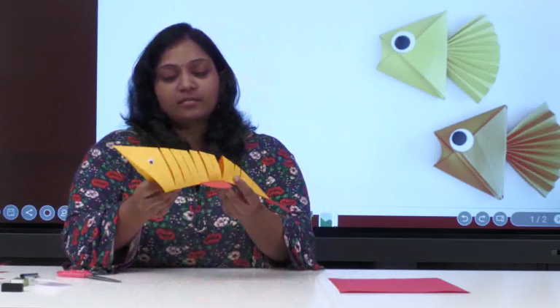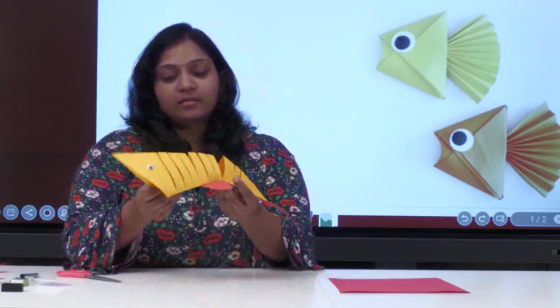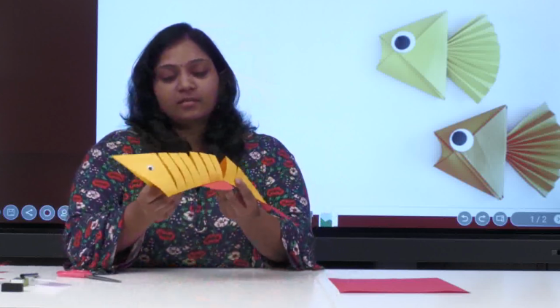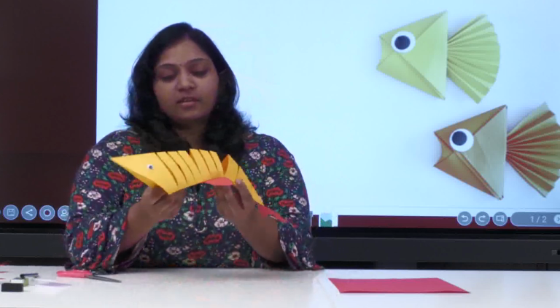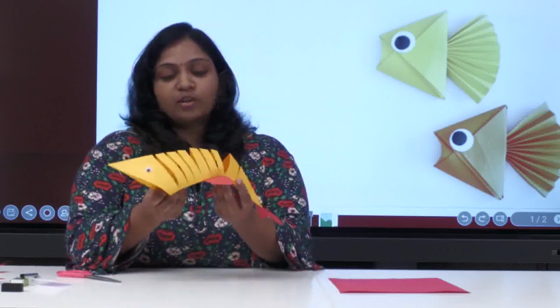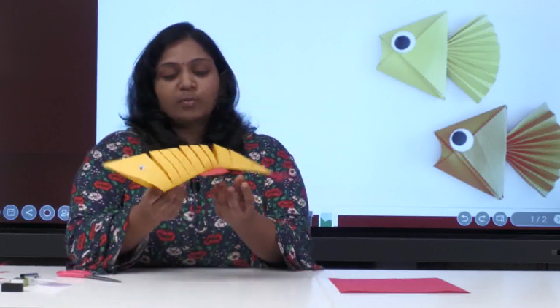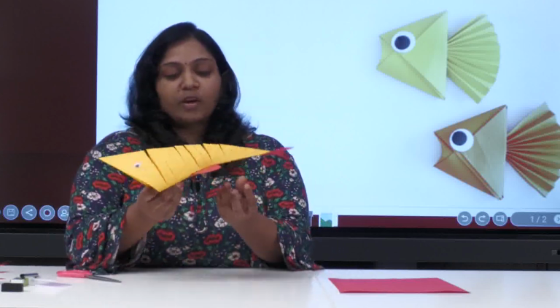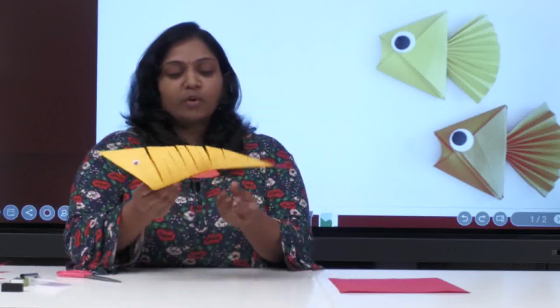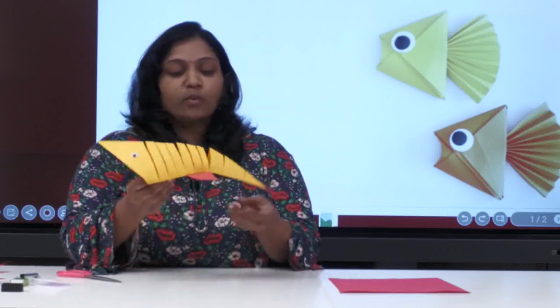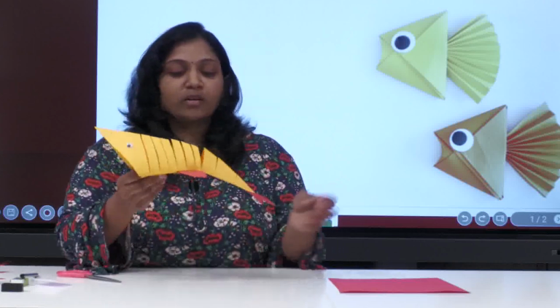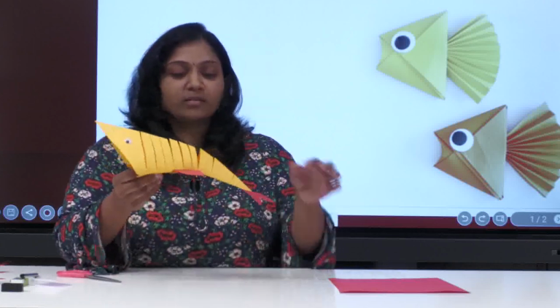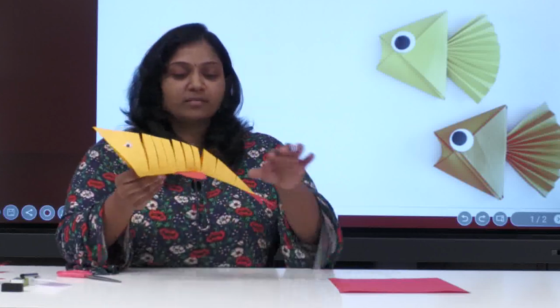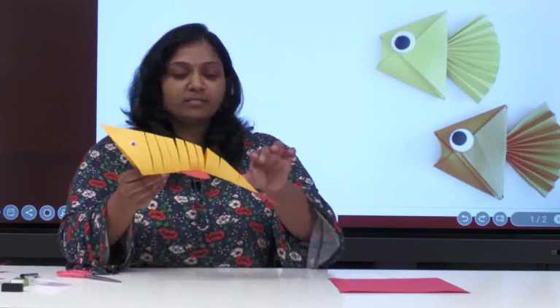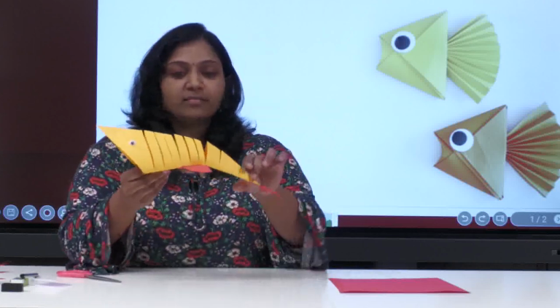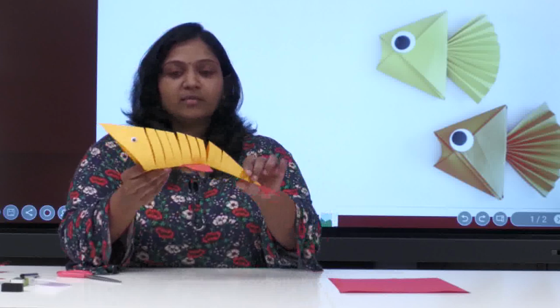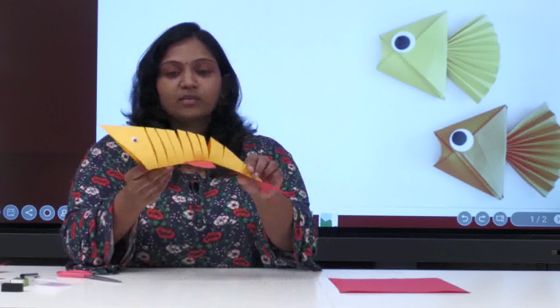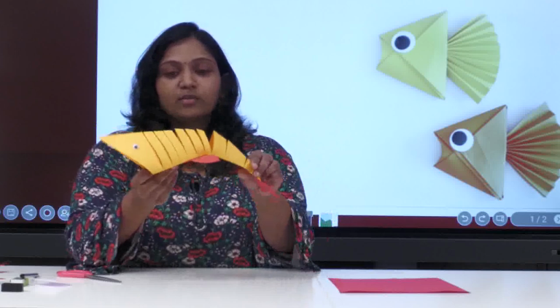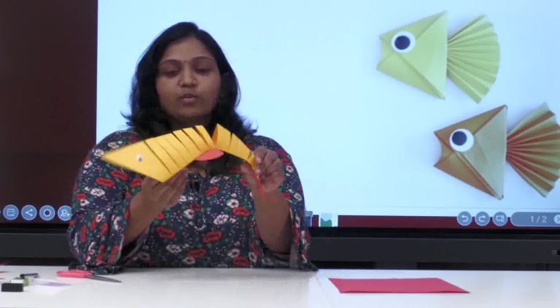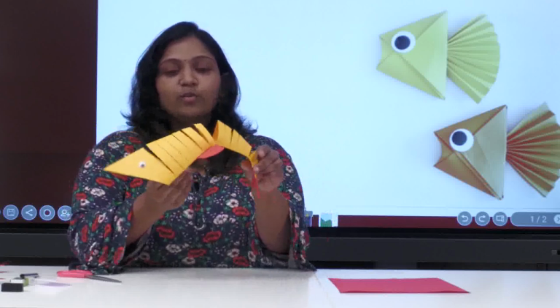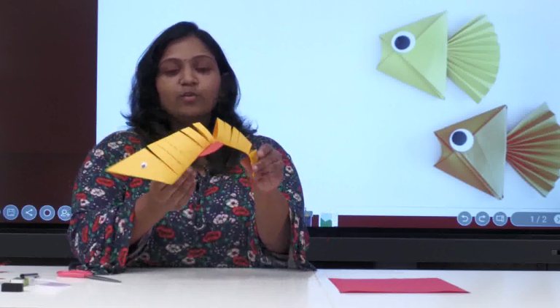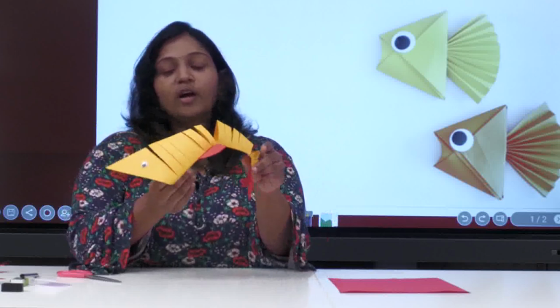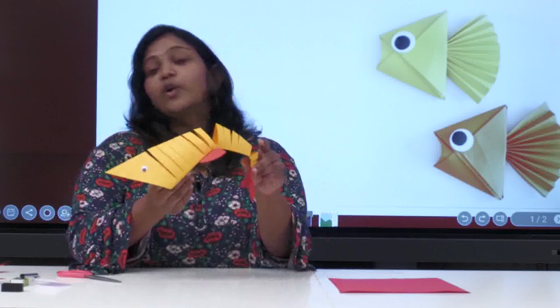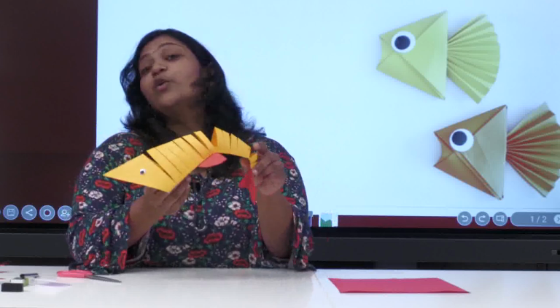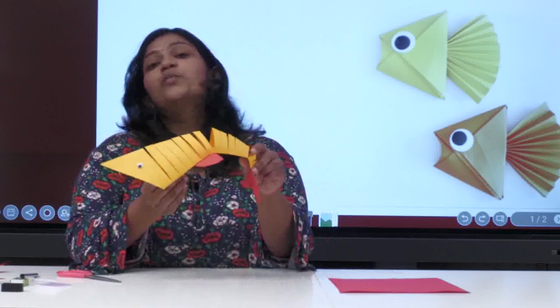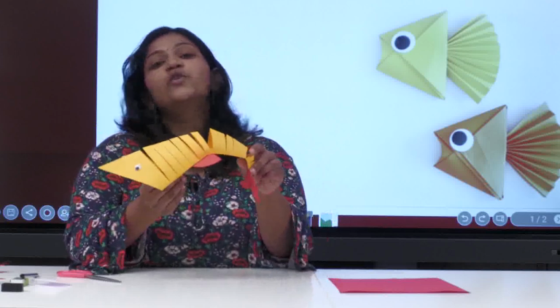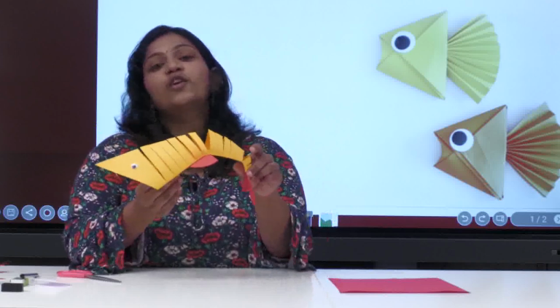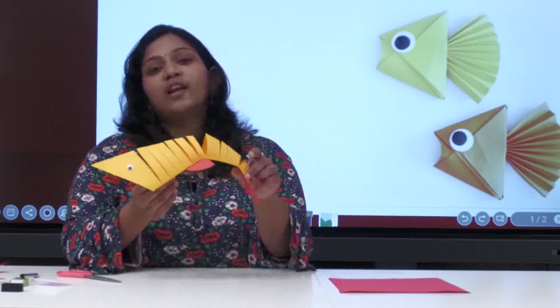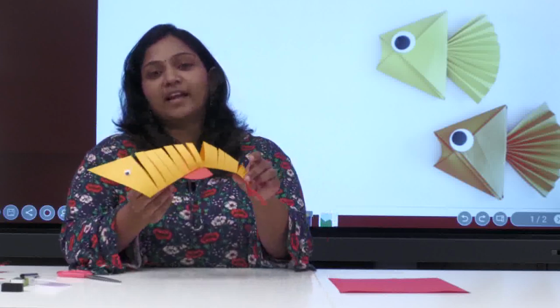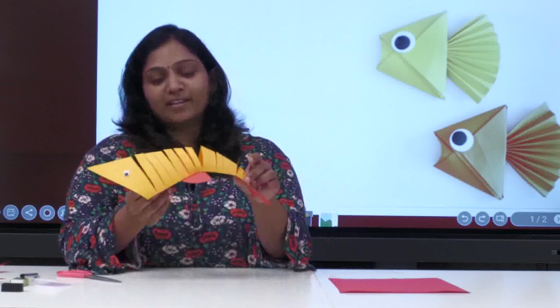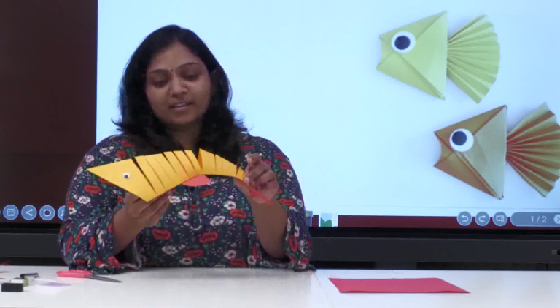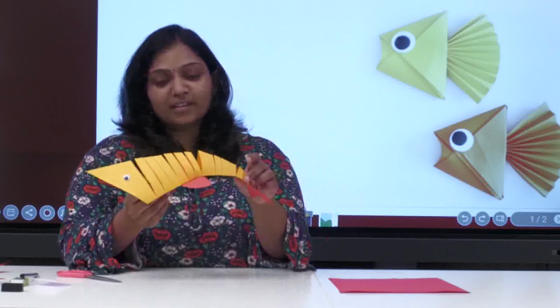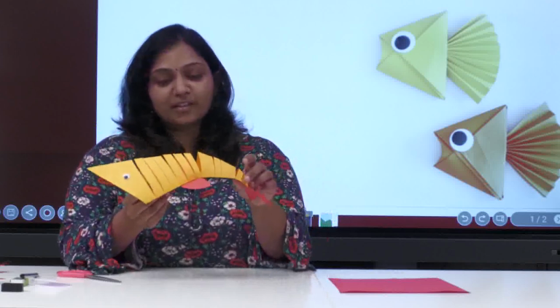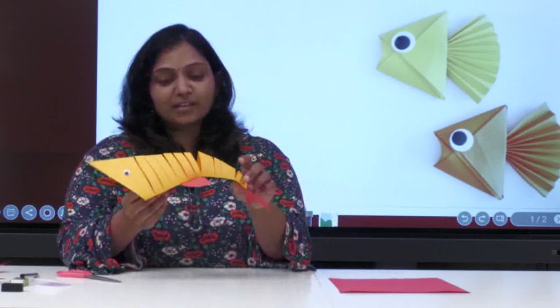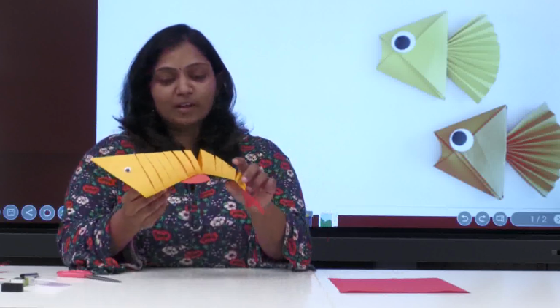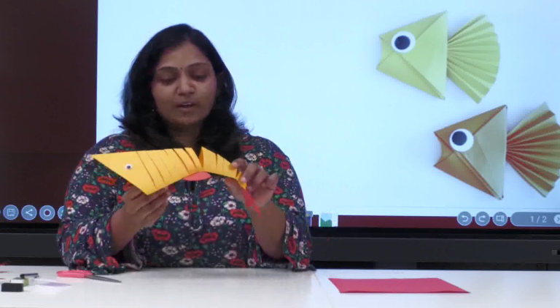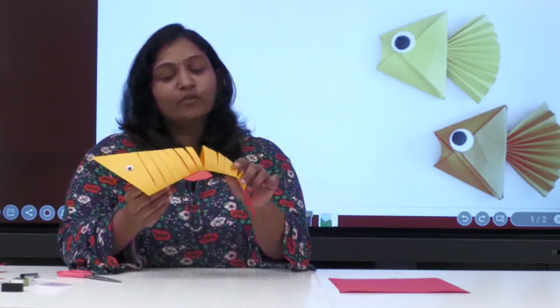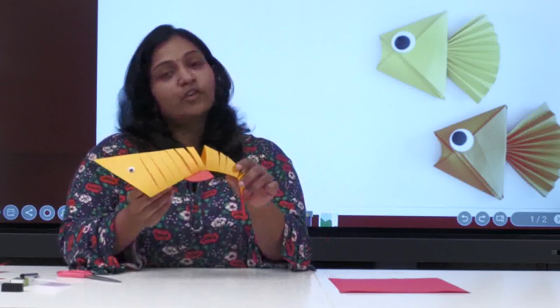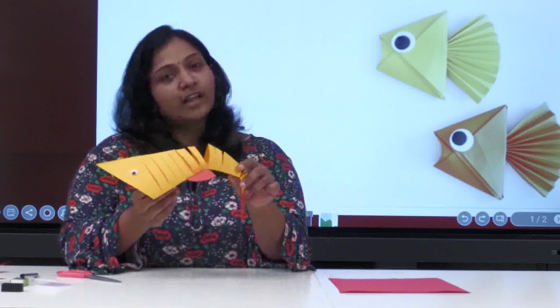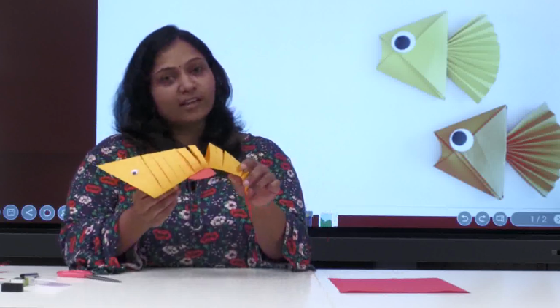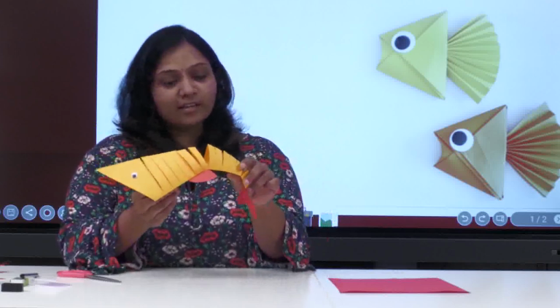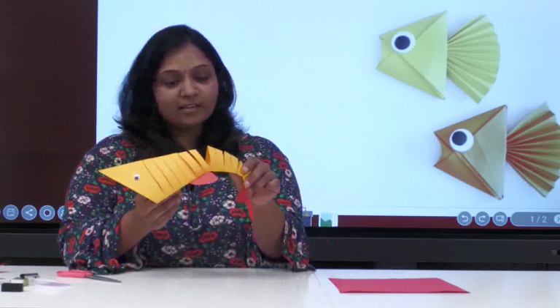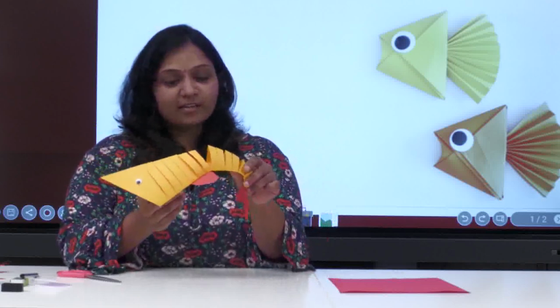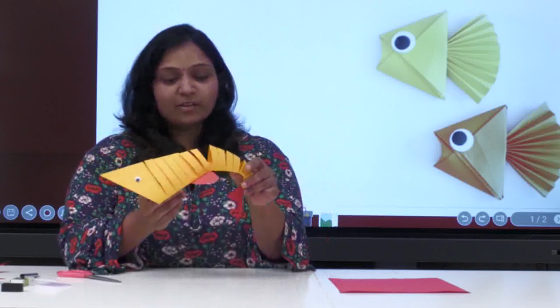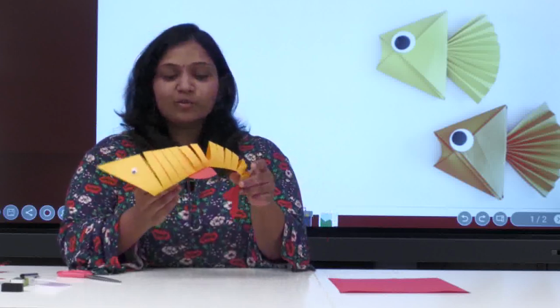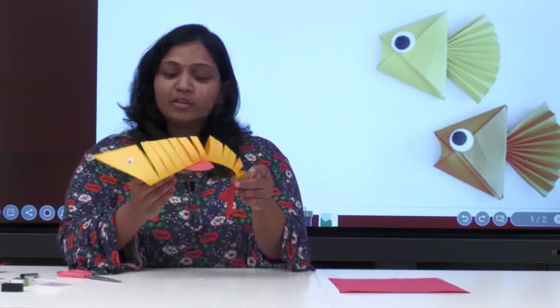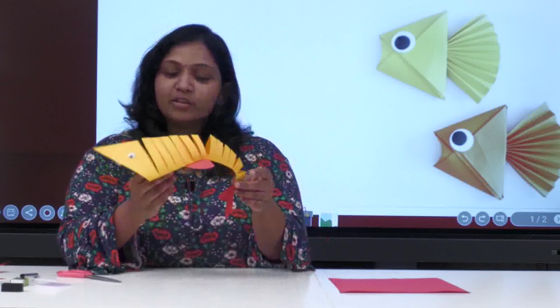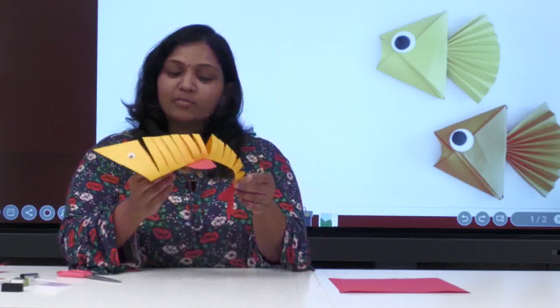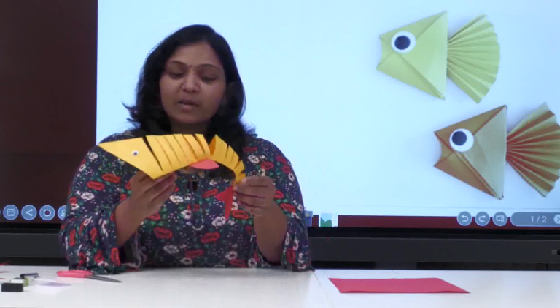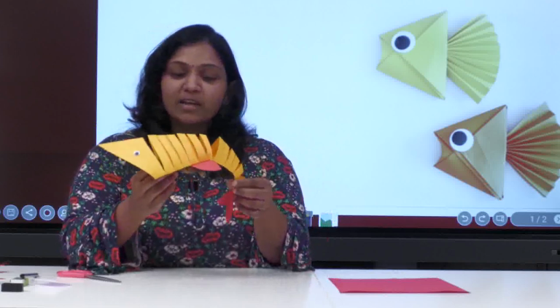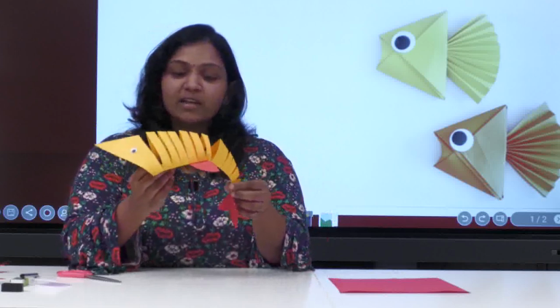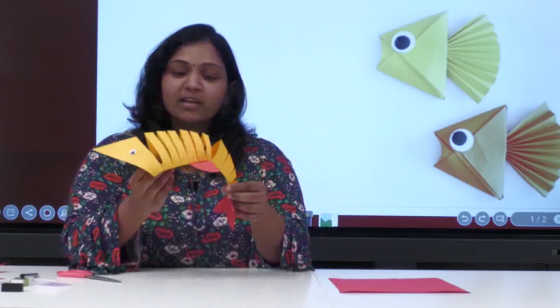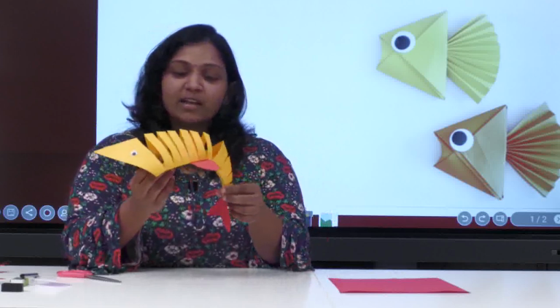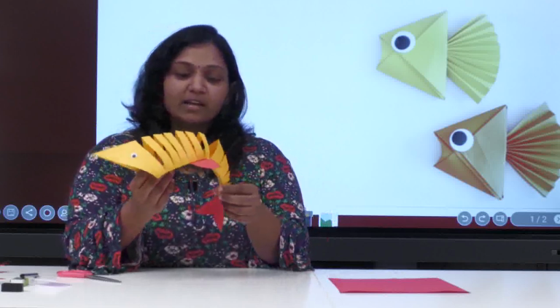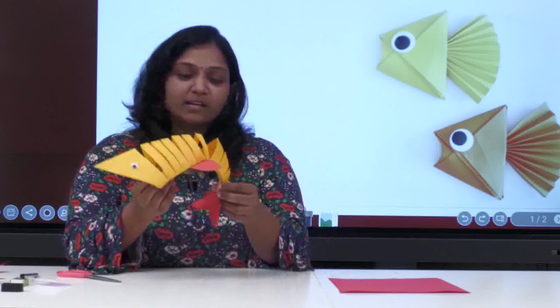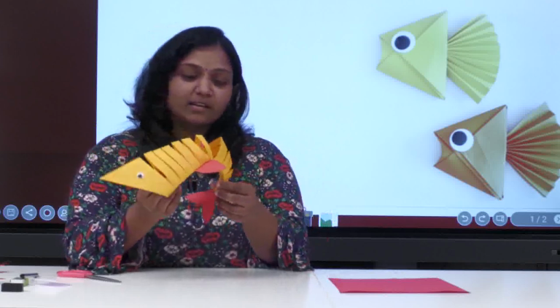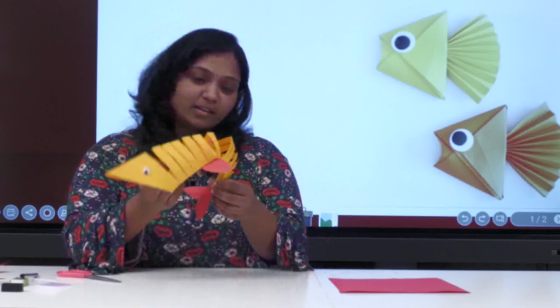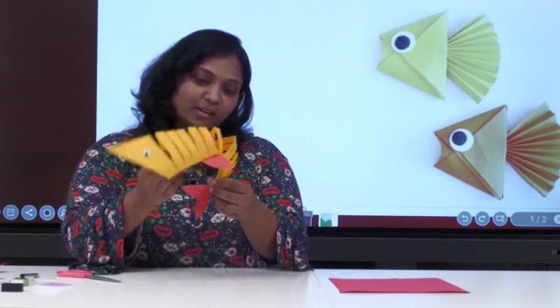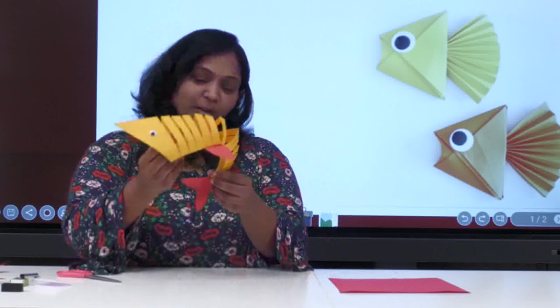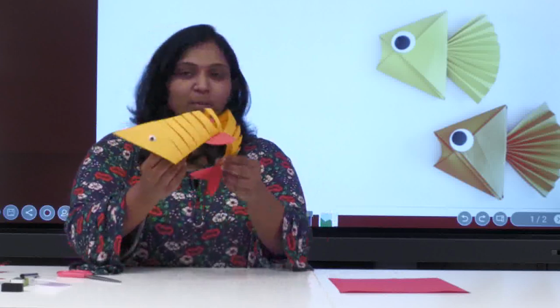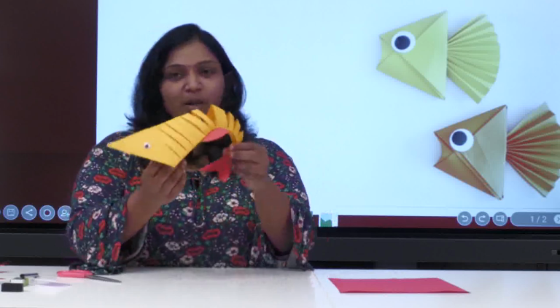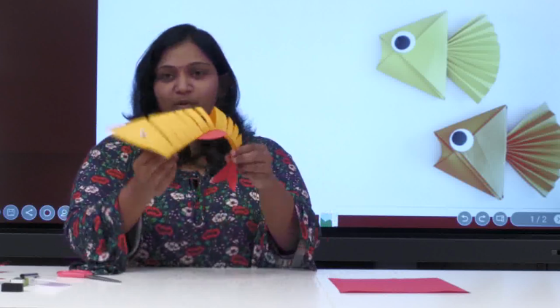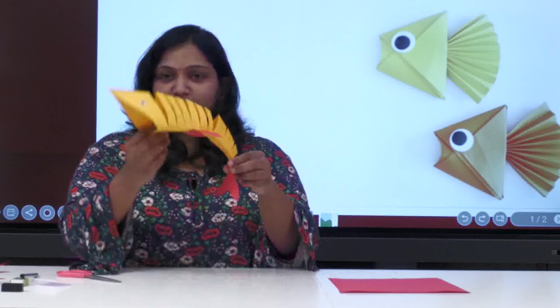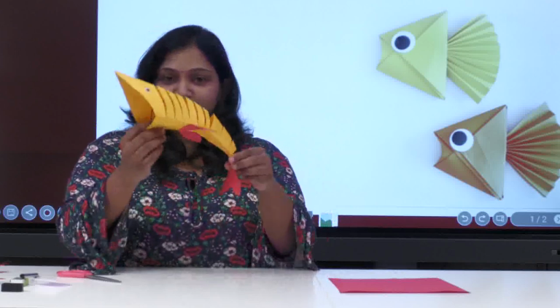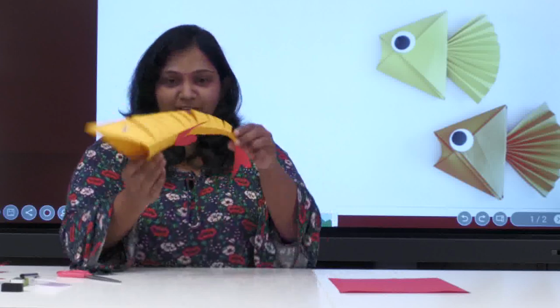The spring fish is done! I hope you all liked it. If you liked it, just make it and play with it.